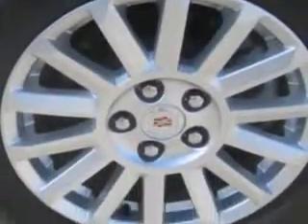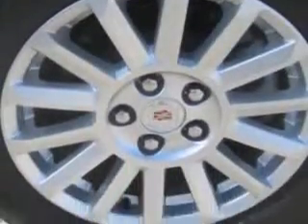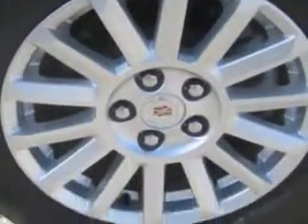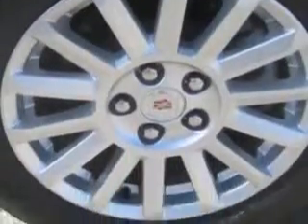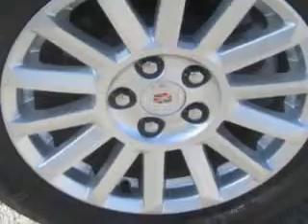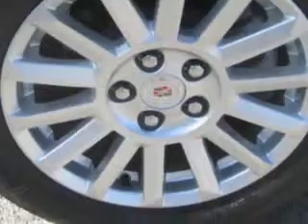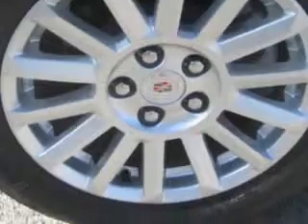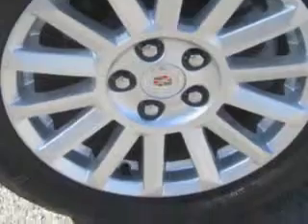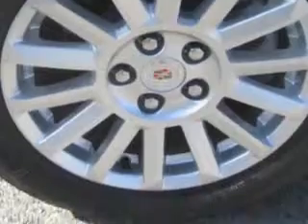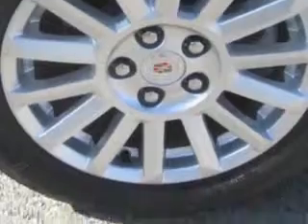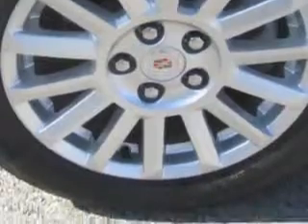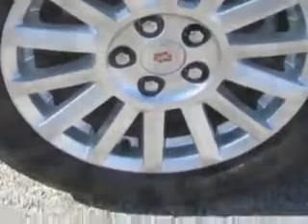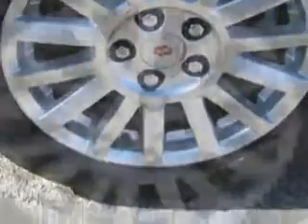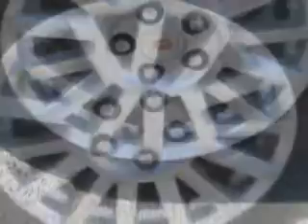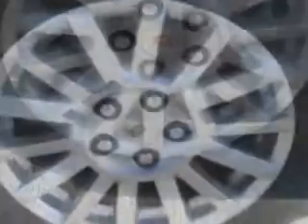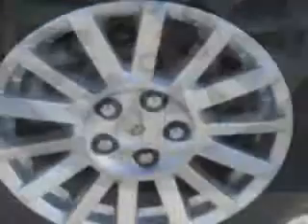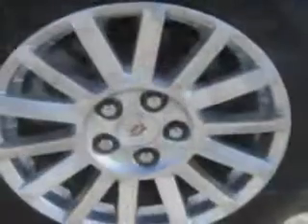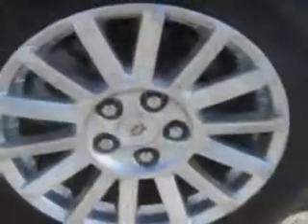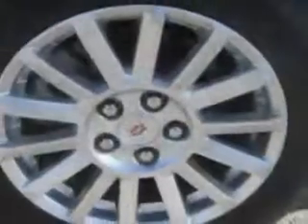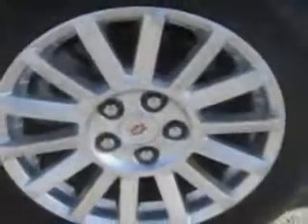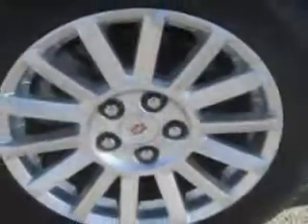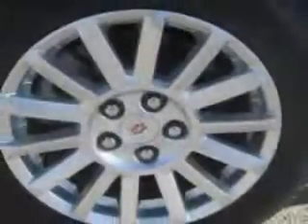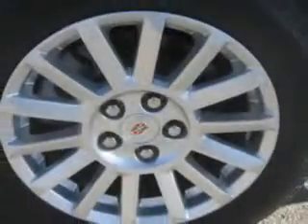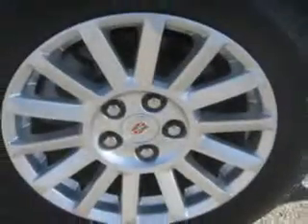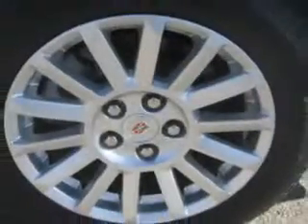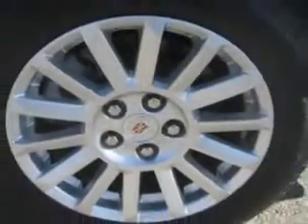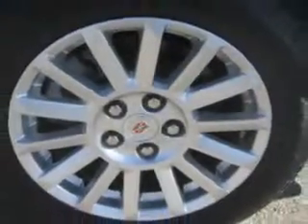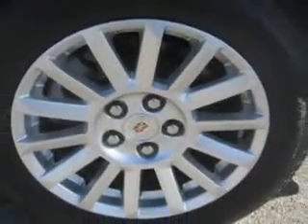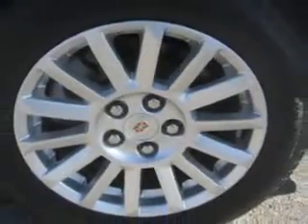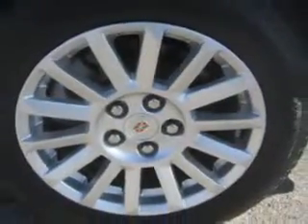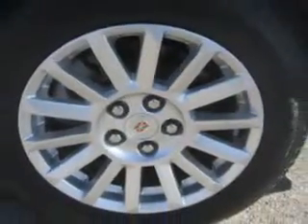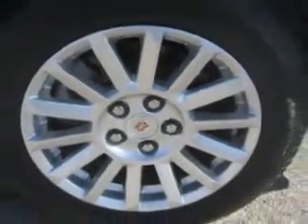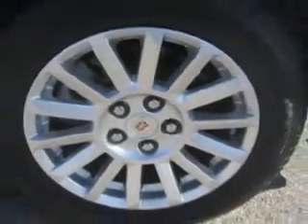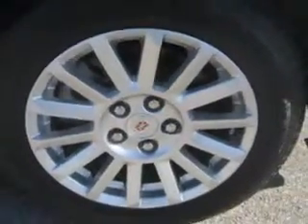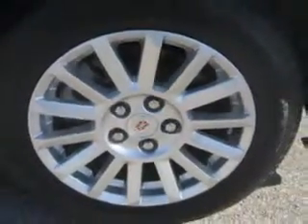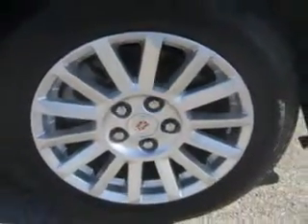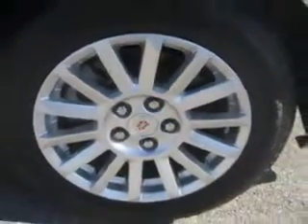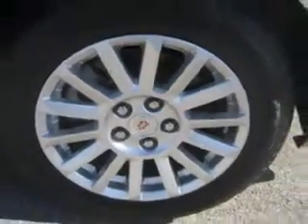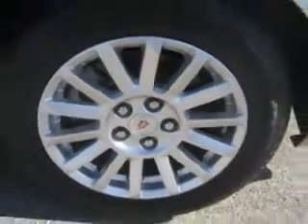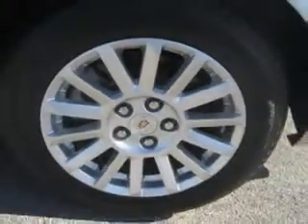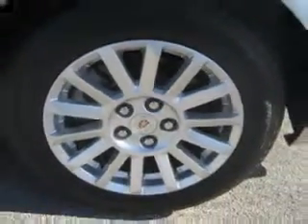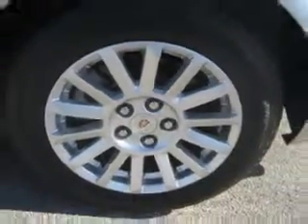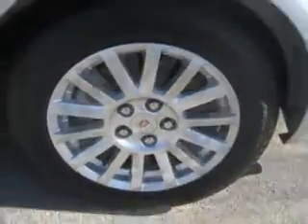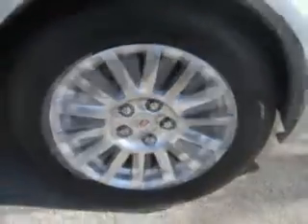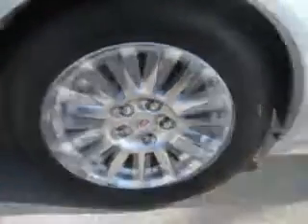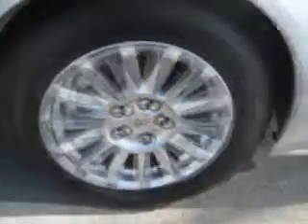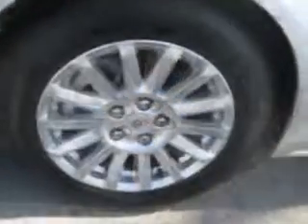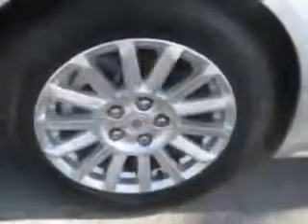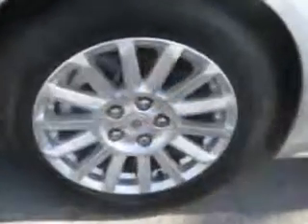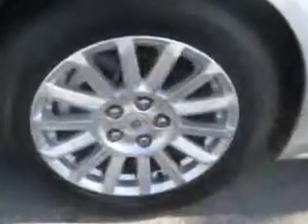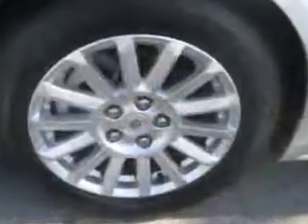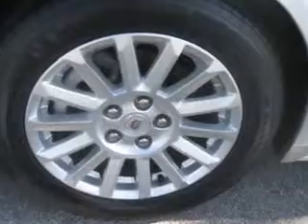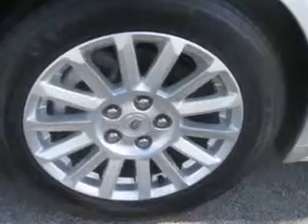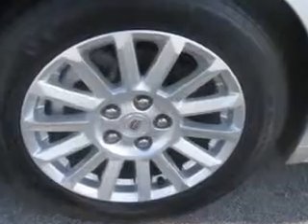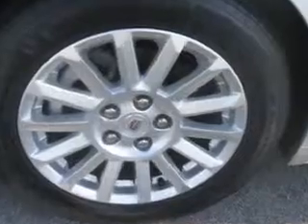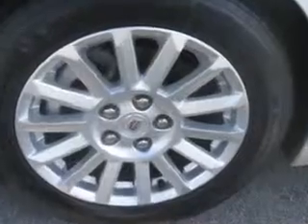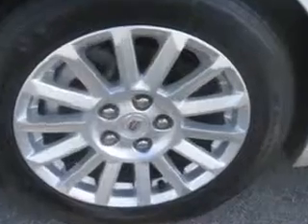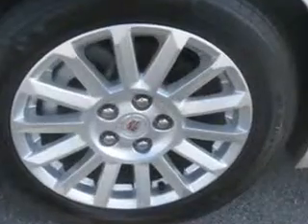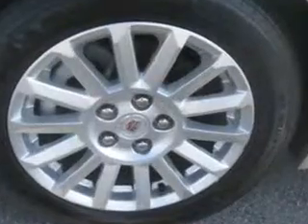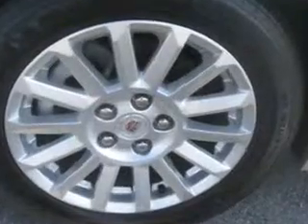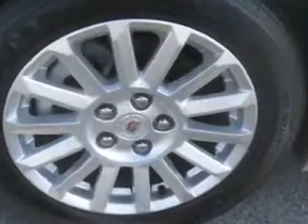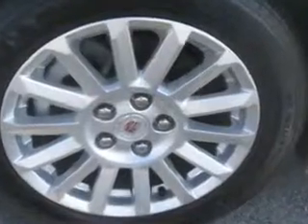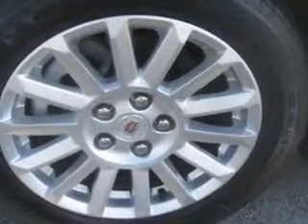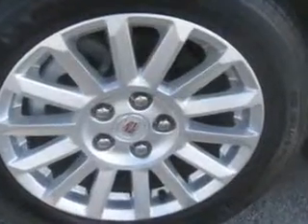Enjoy the drive and have peace of mind in this 2011 Cadillac CTS at Patriot Westside pre-owned superstore today.